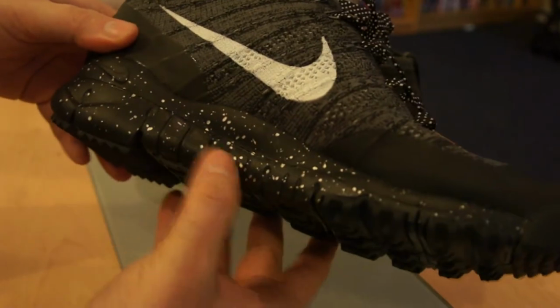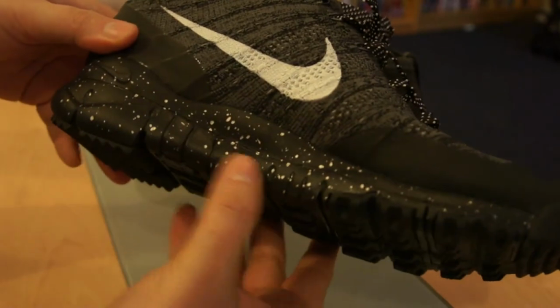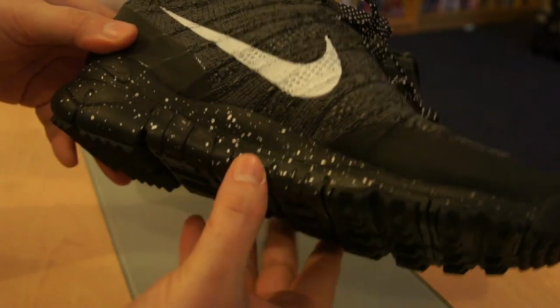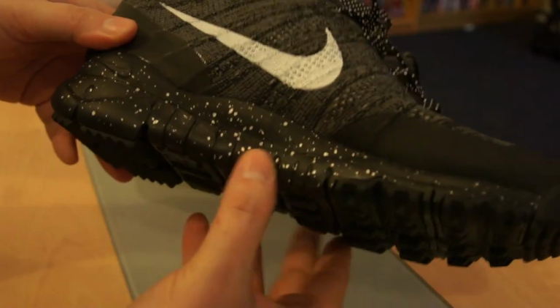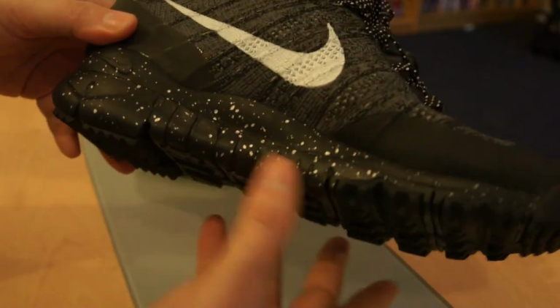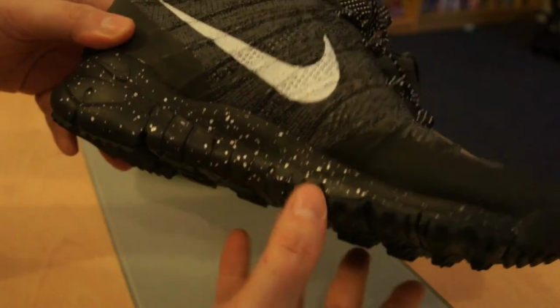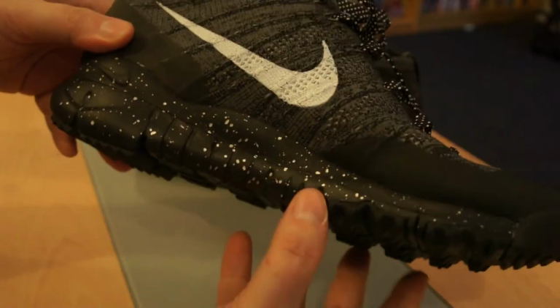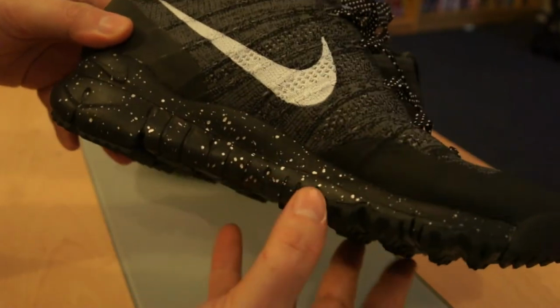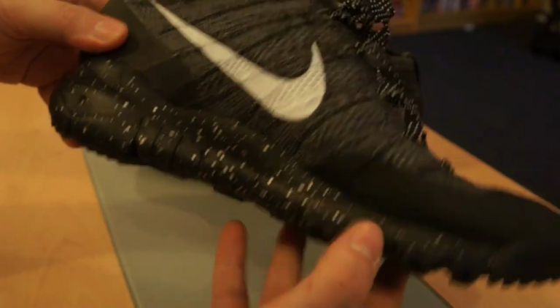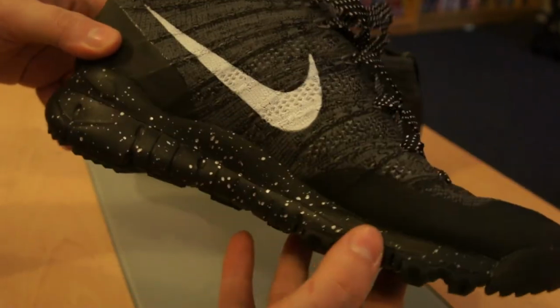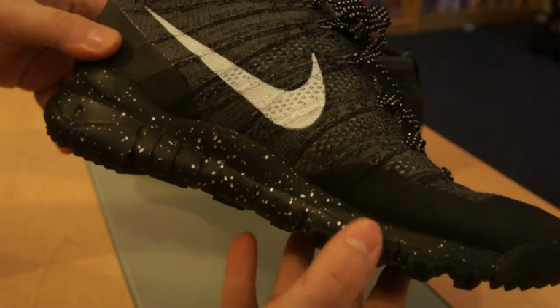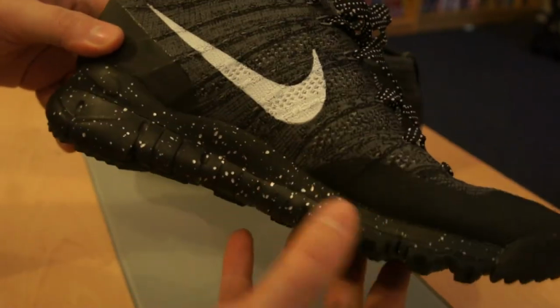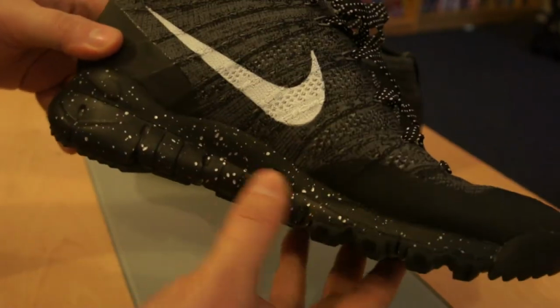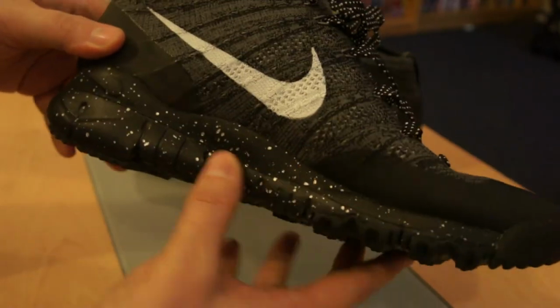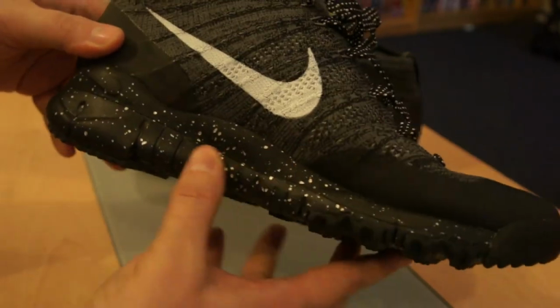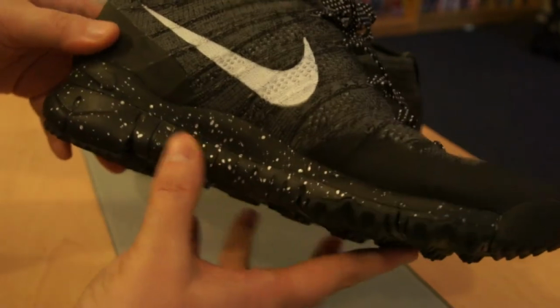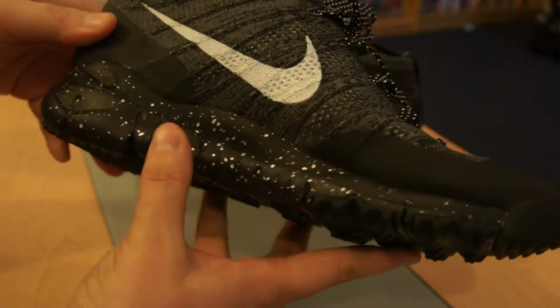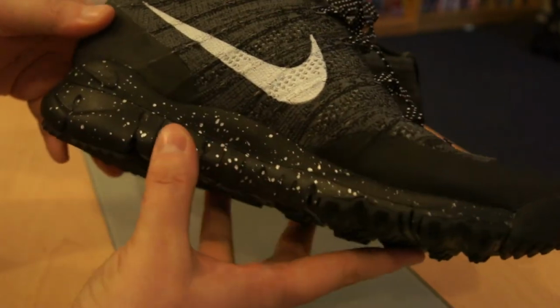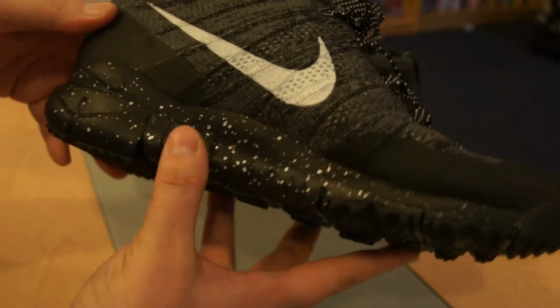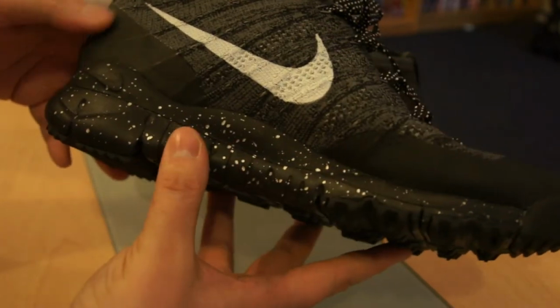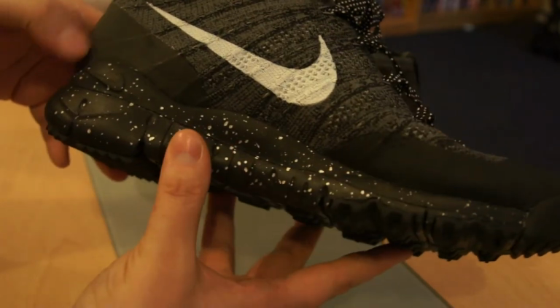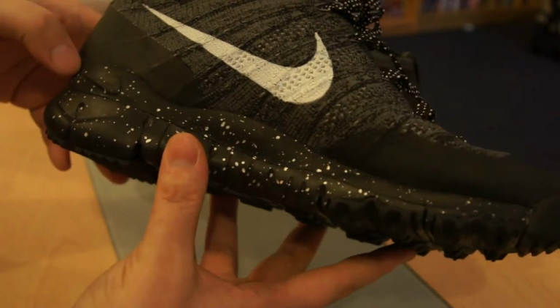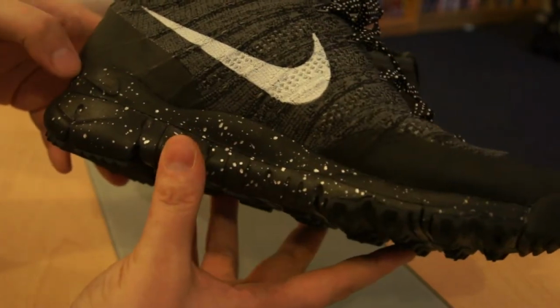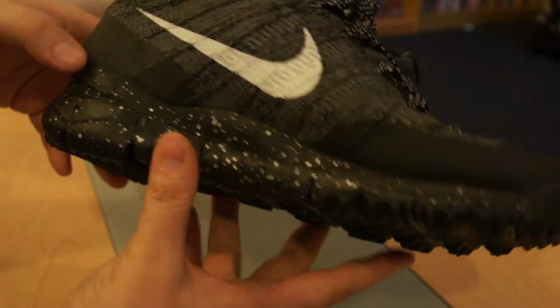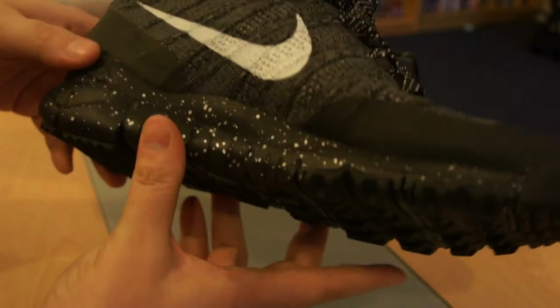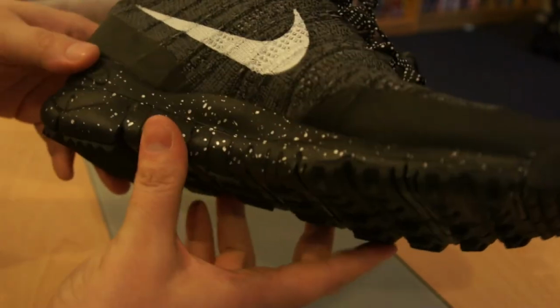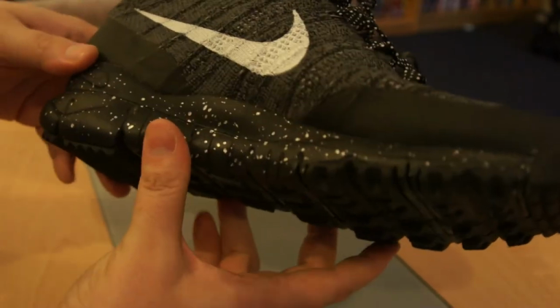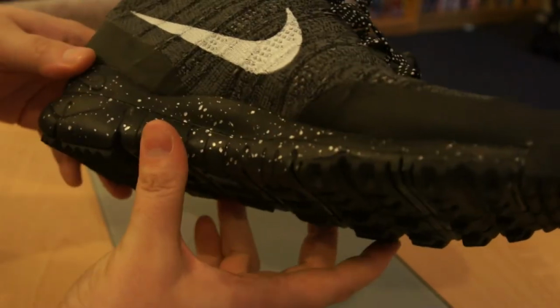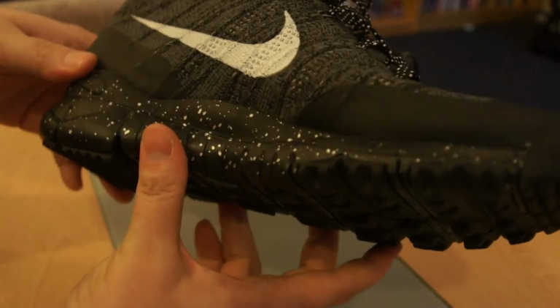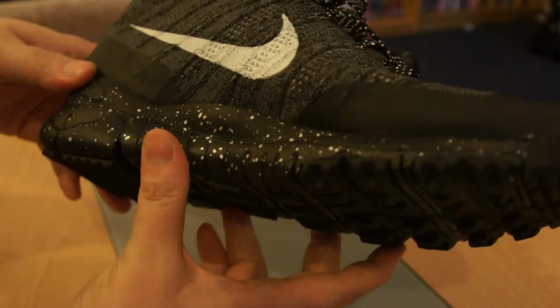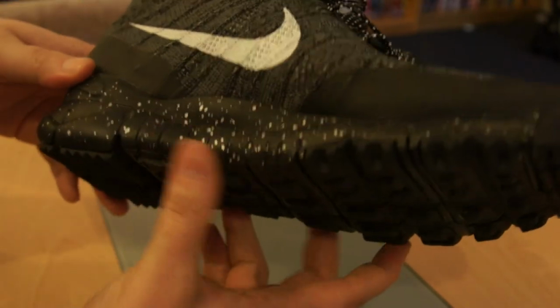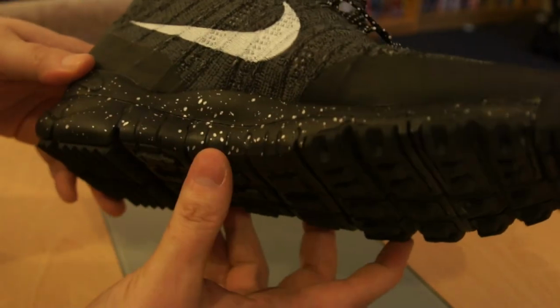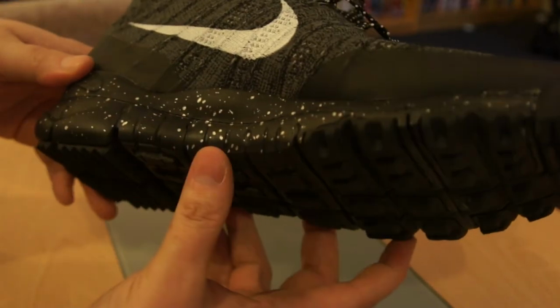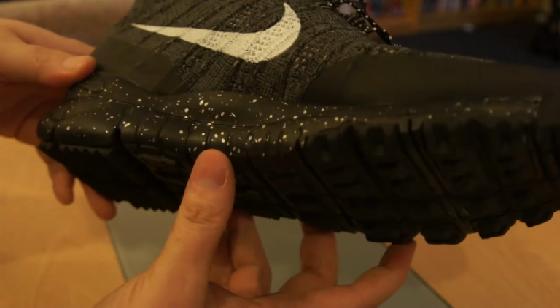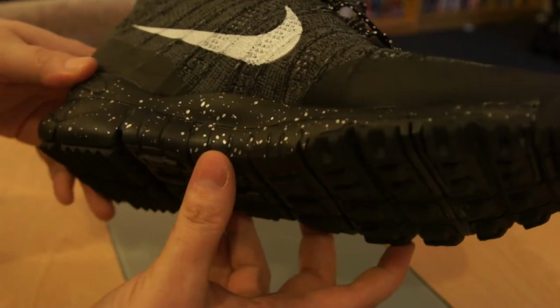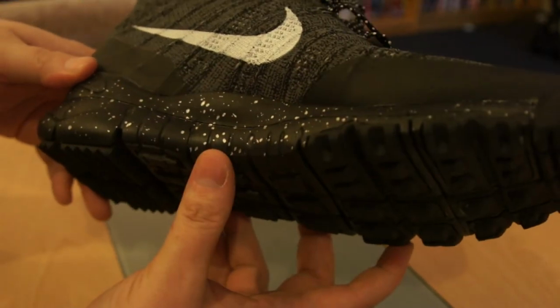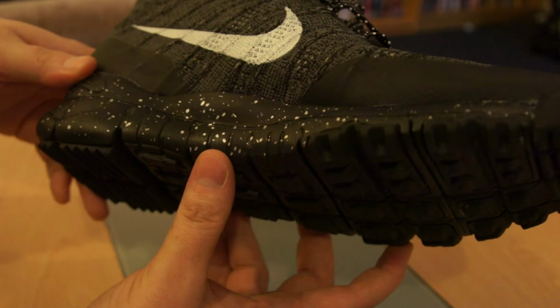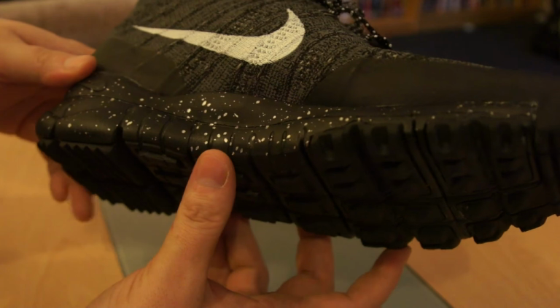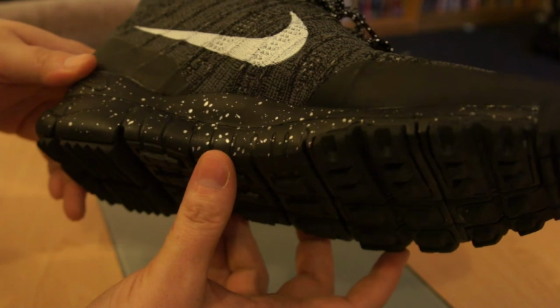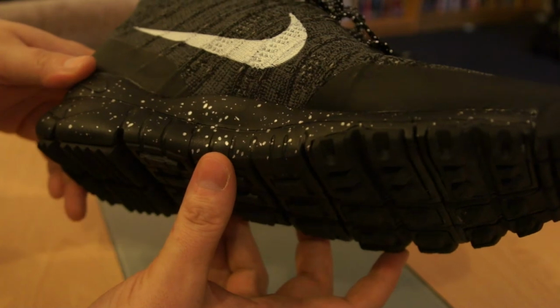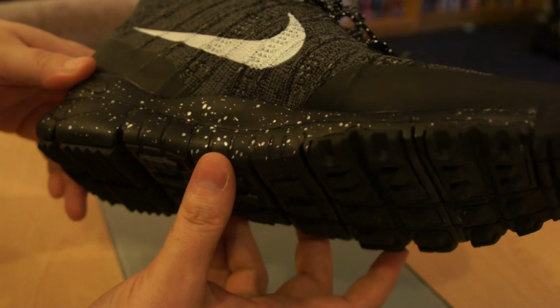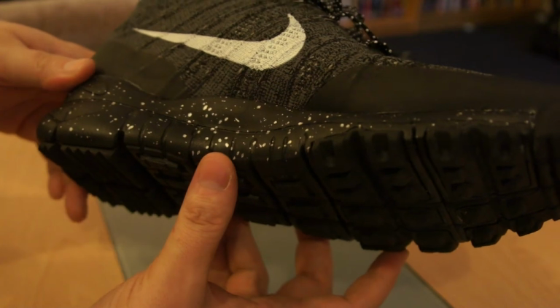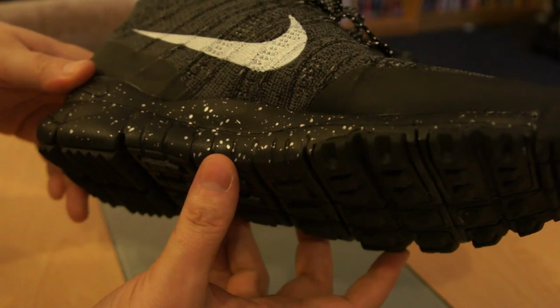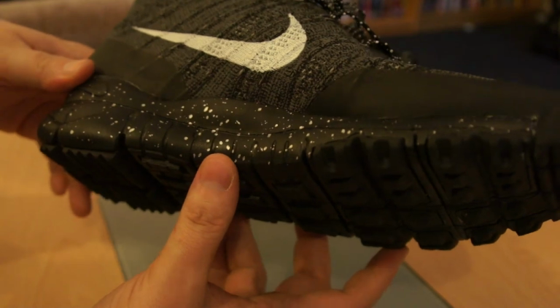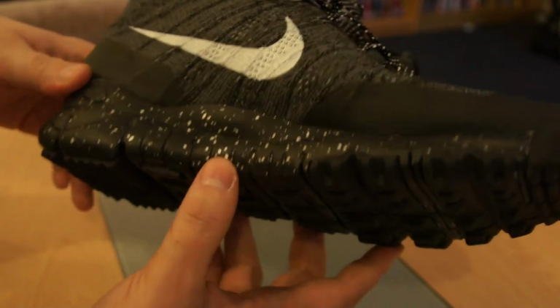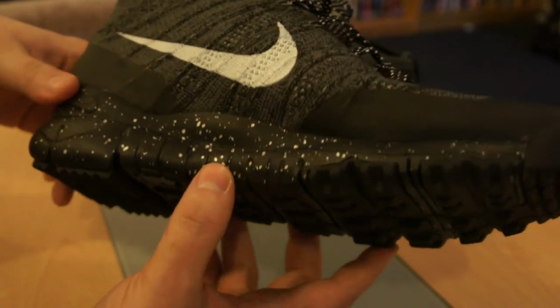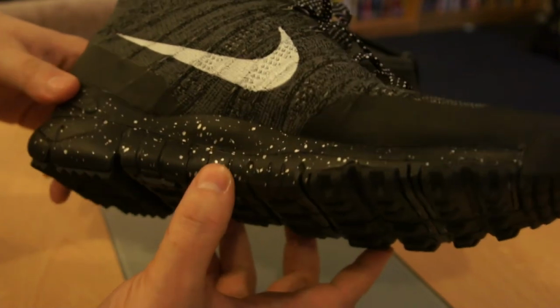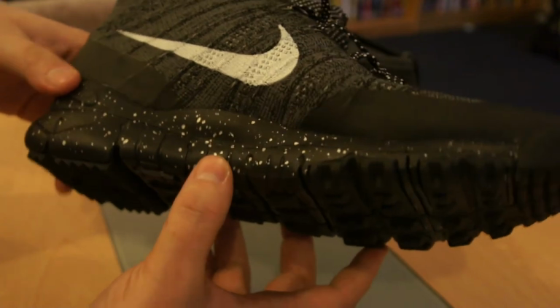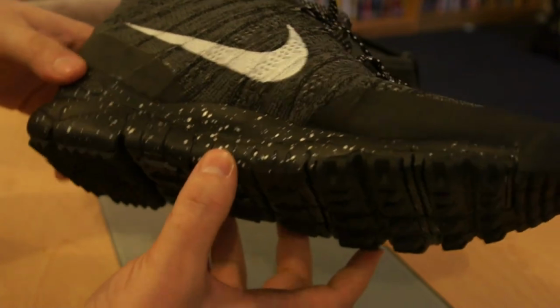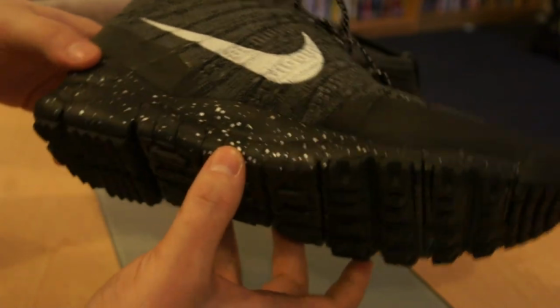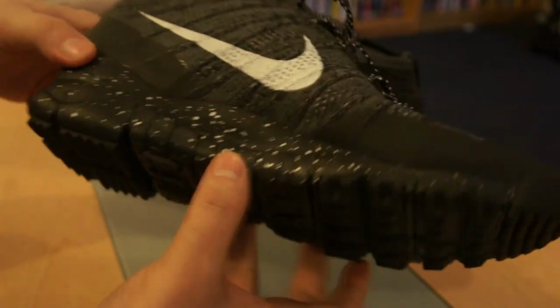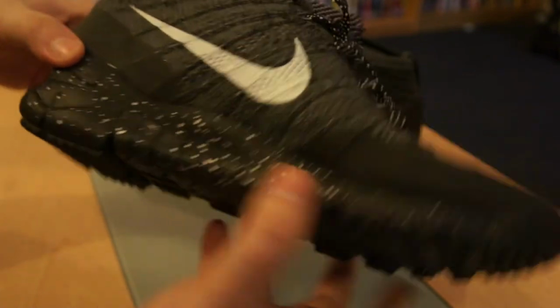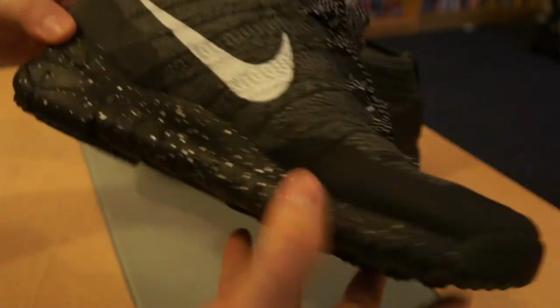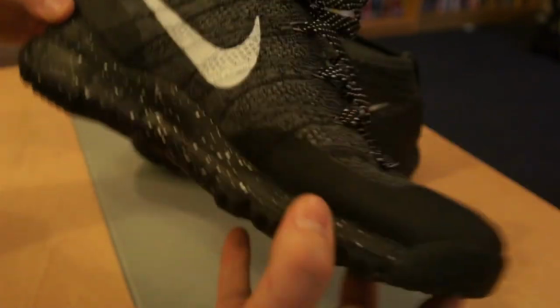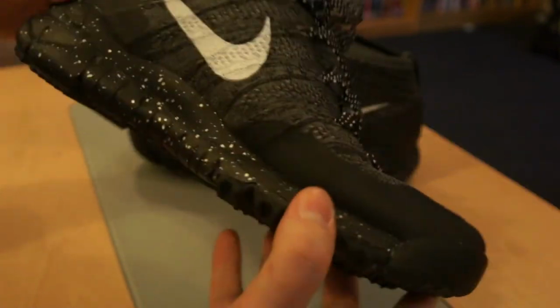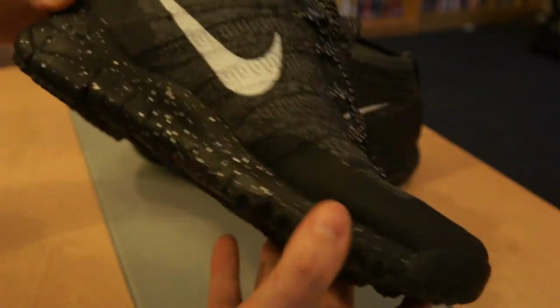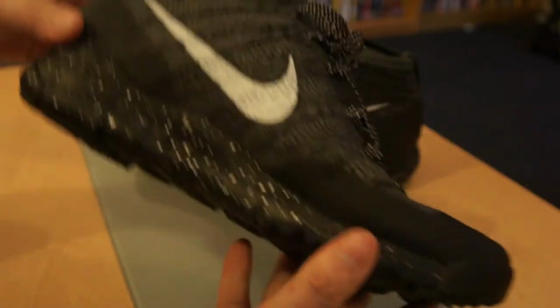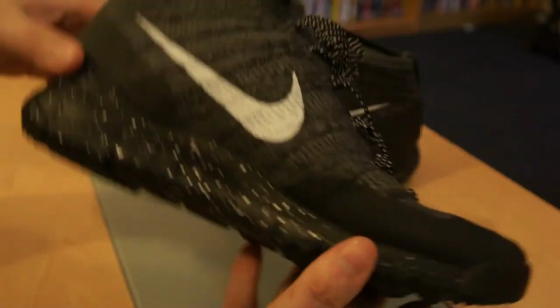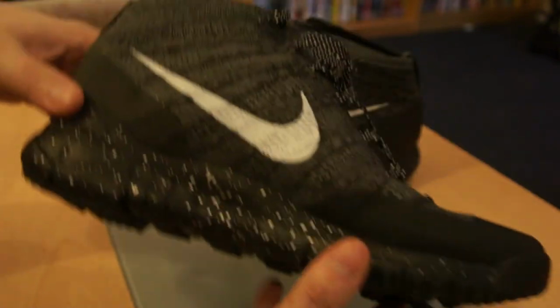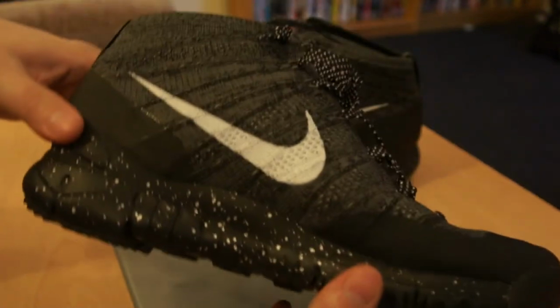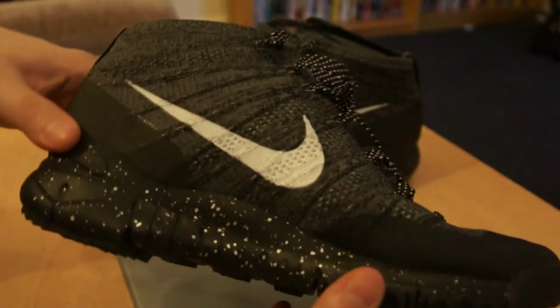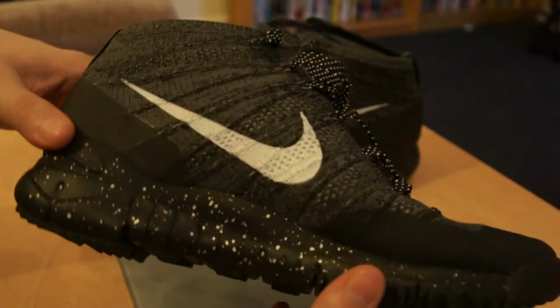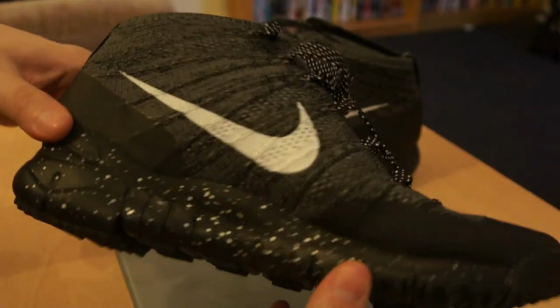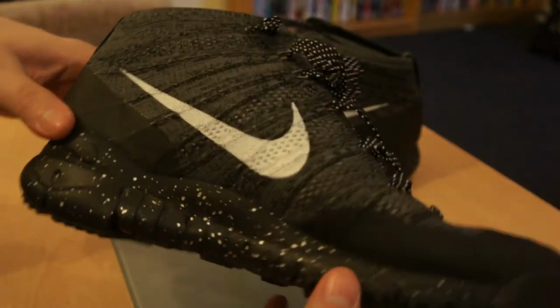There's speckling on the midsole — it's like a silvery colour on the midsole there.